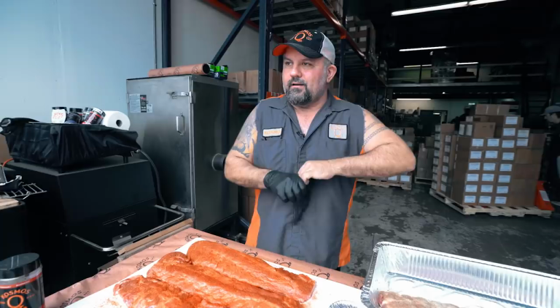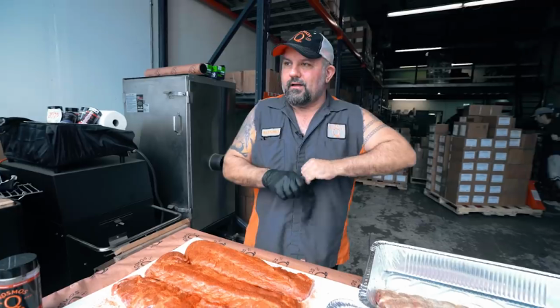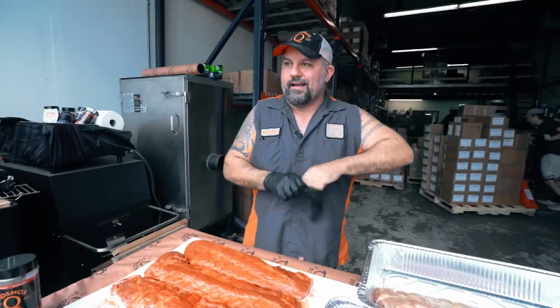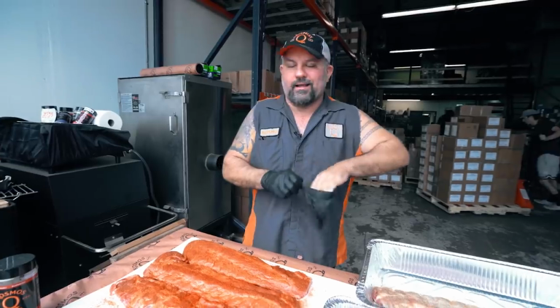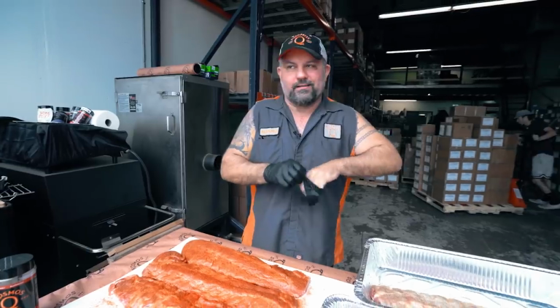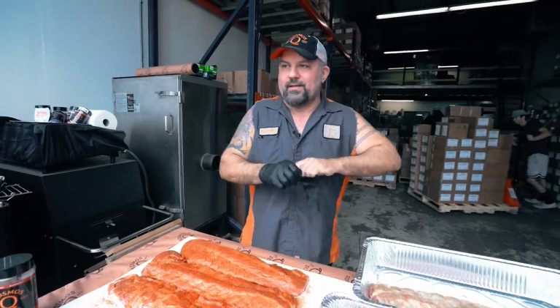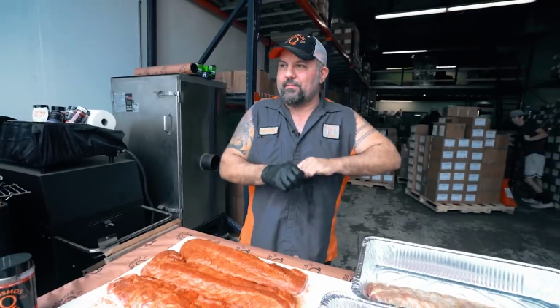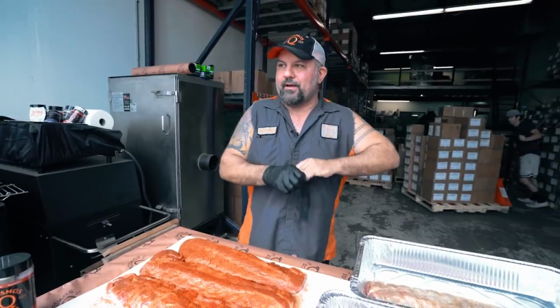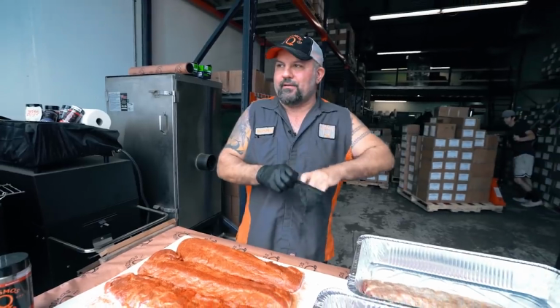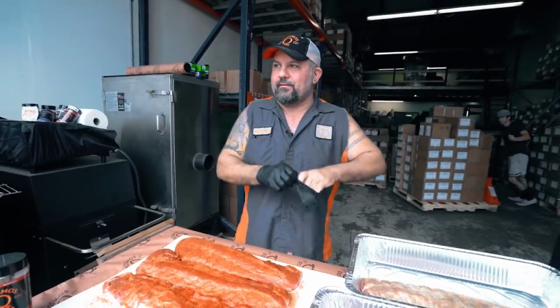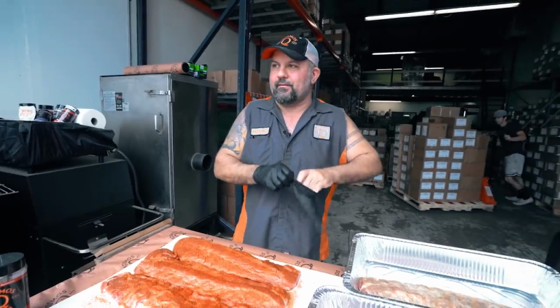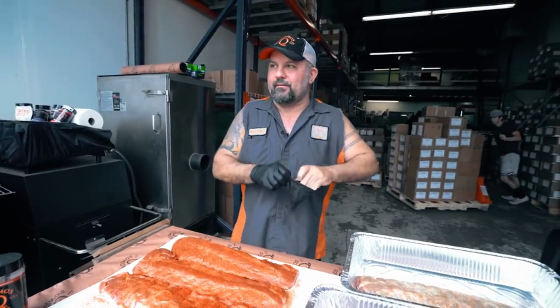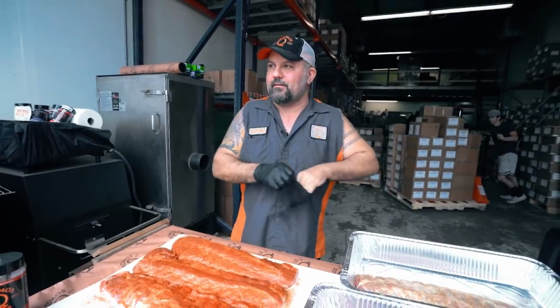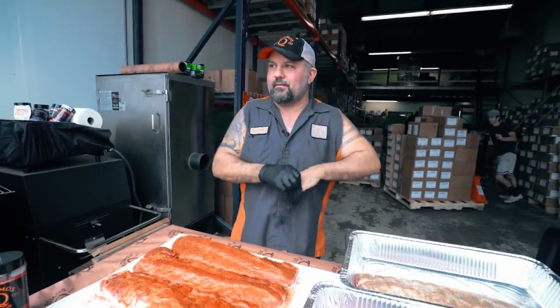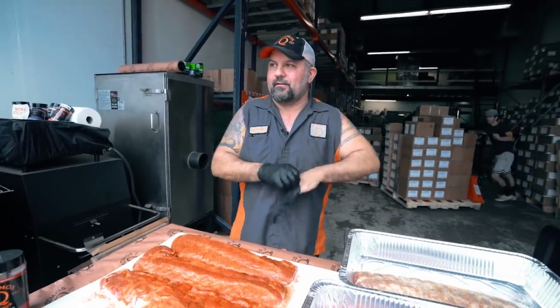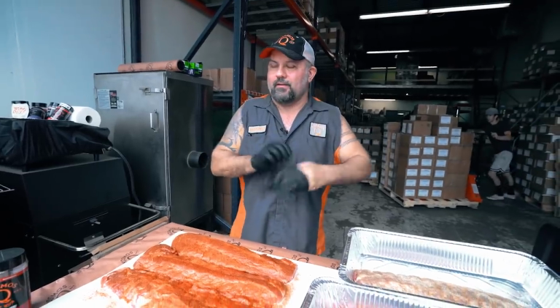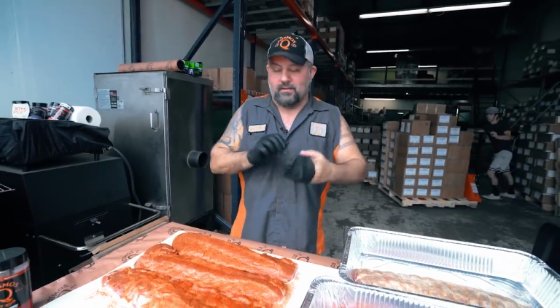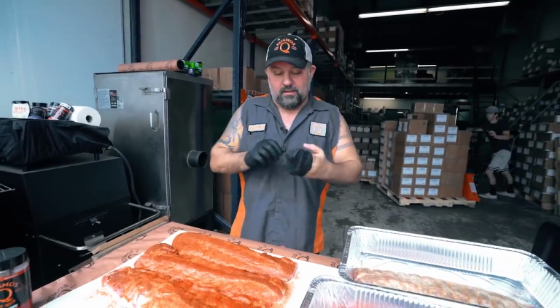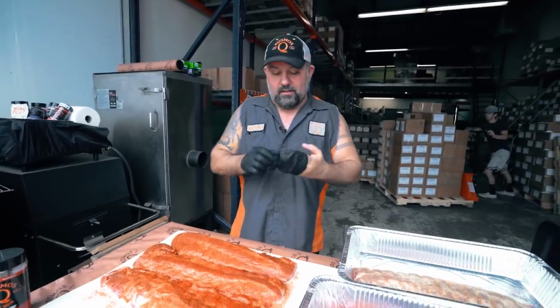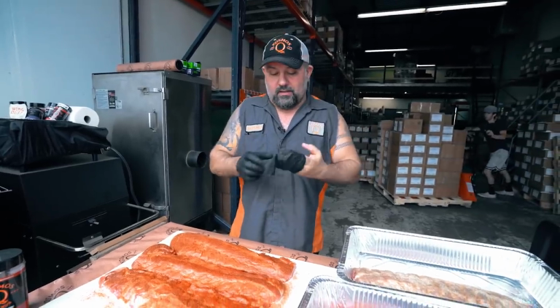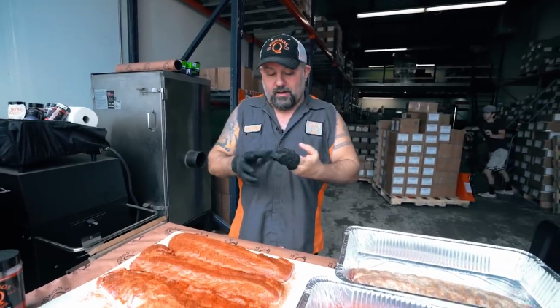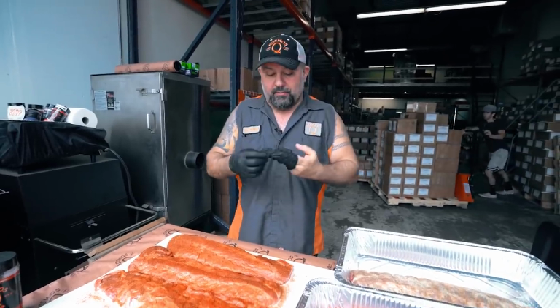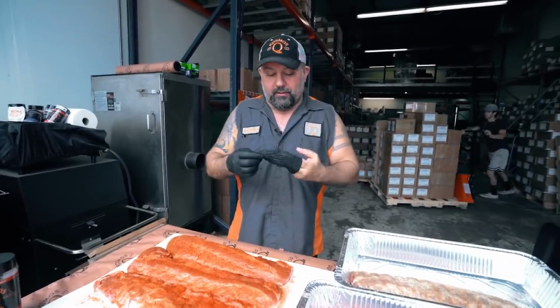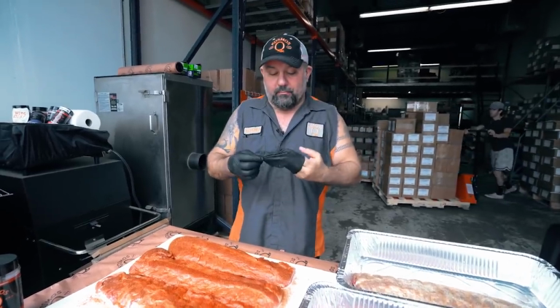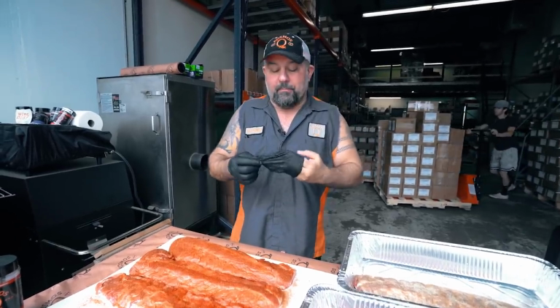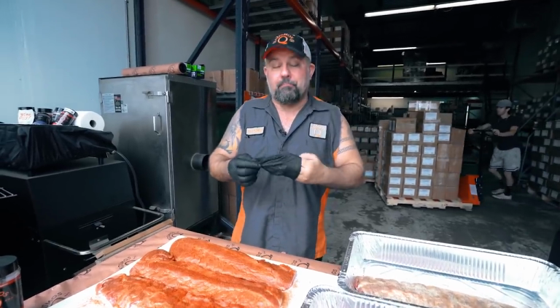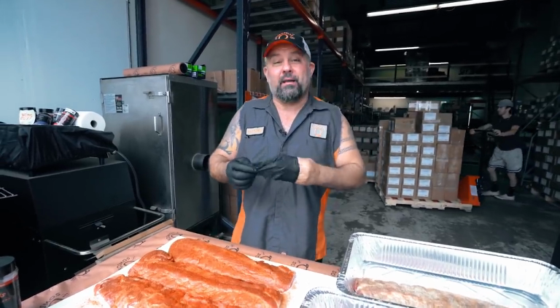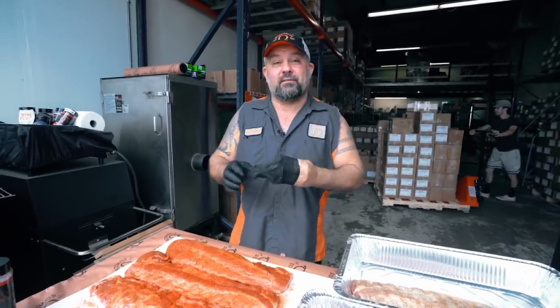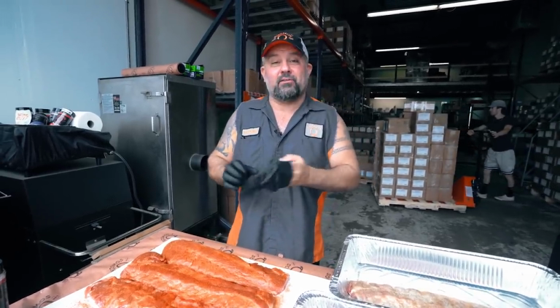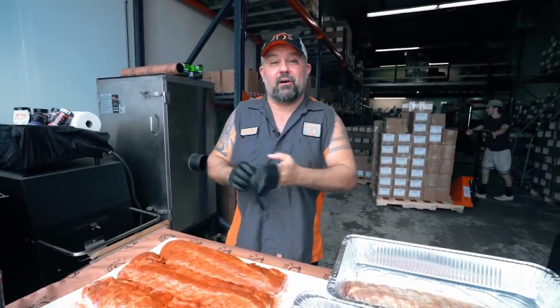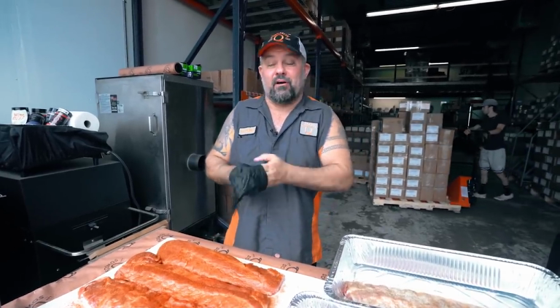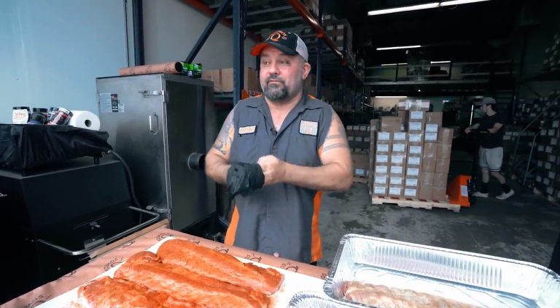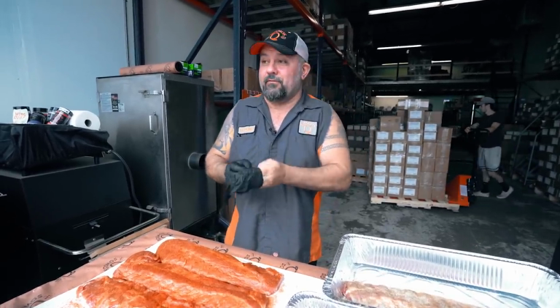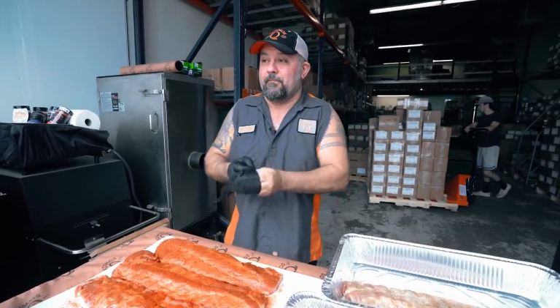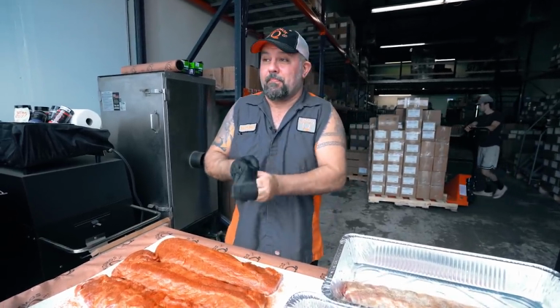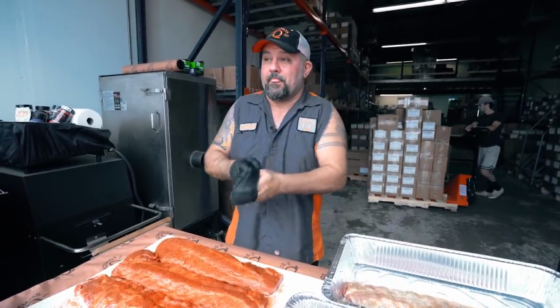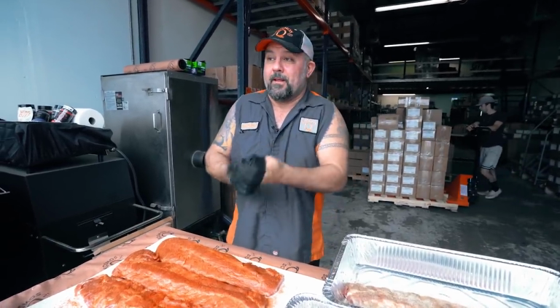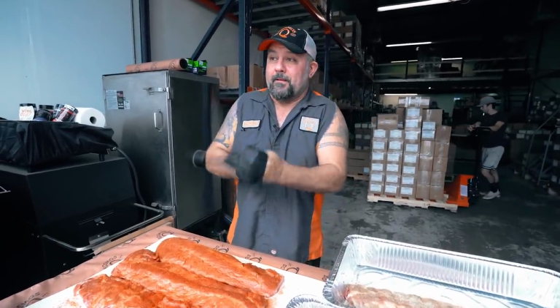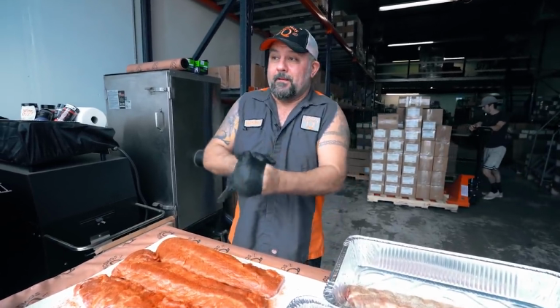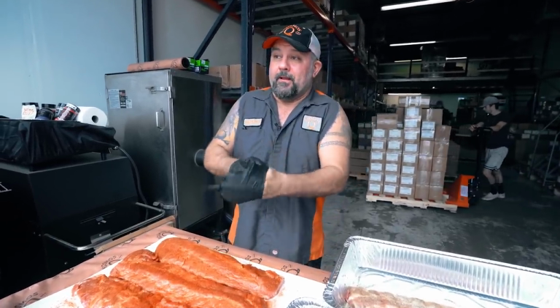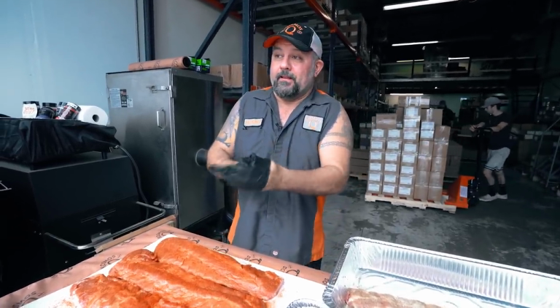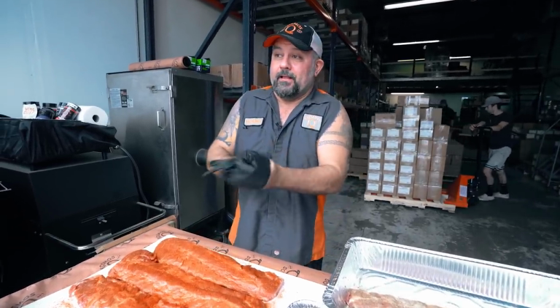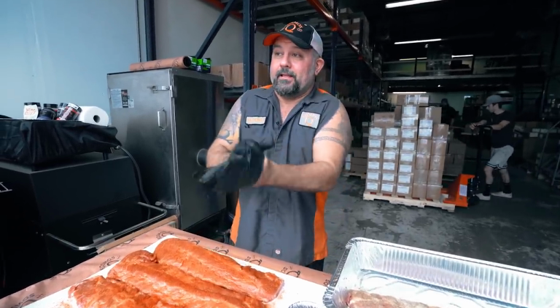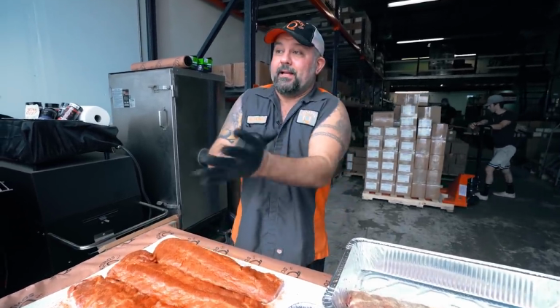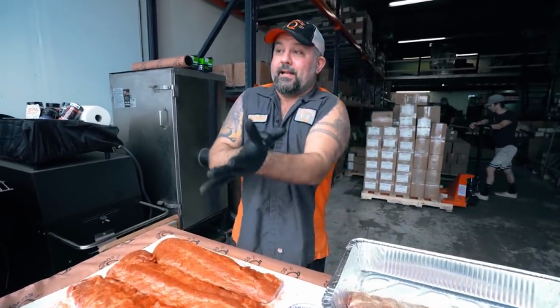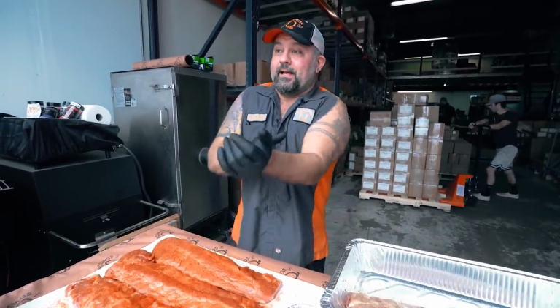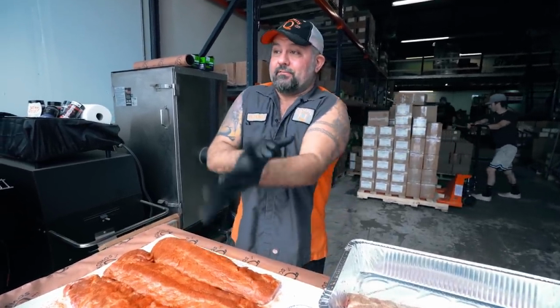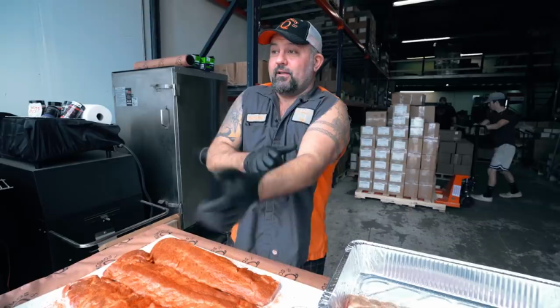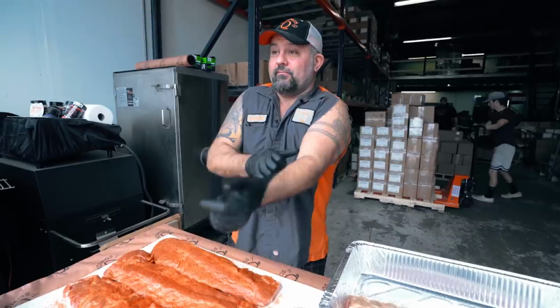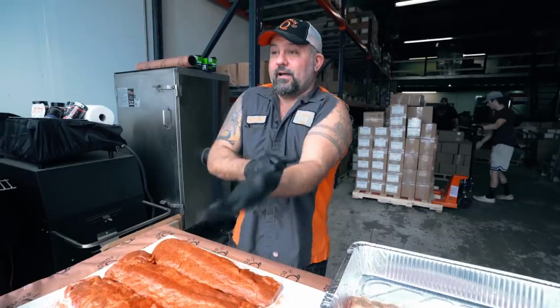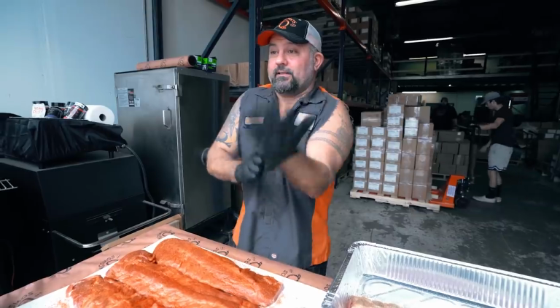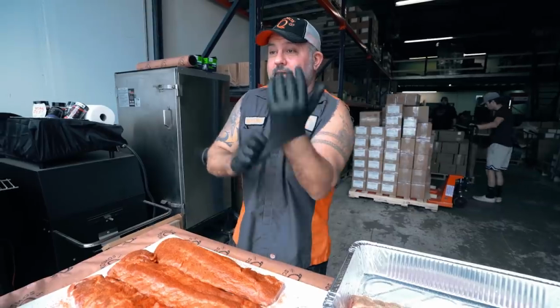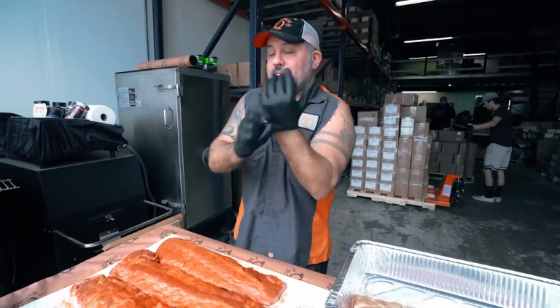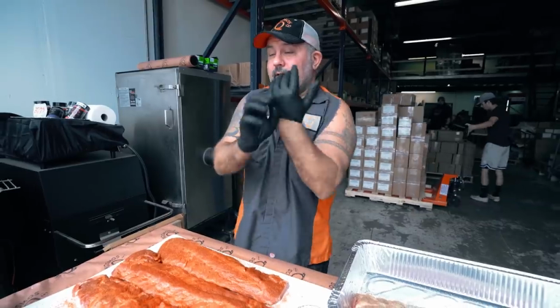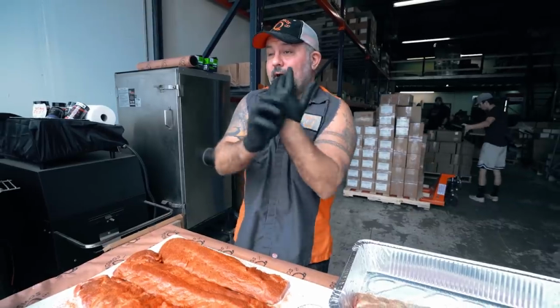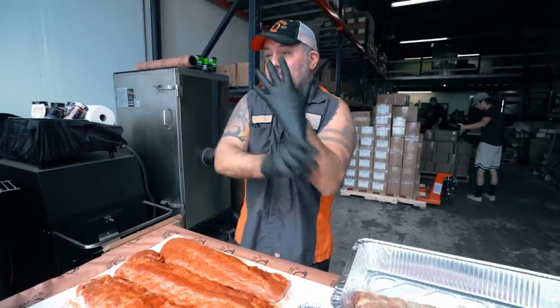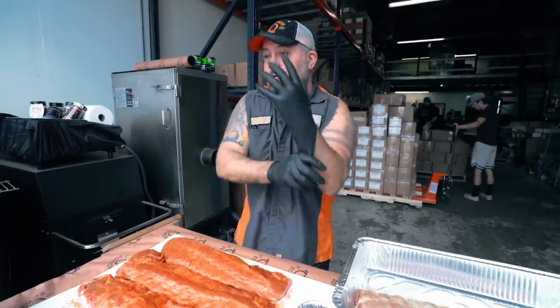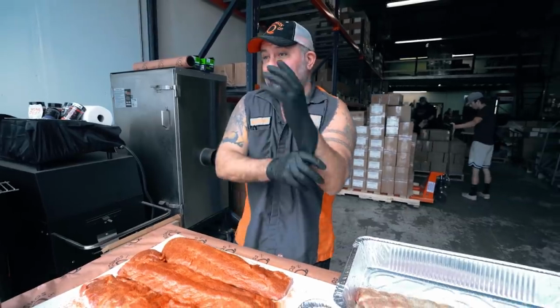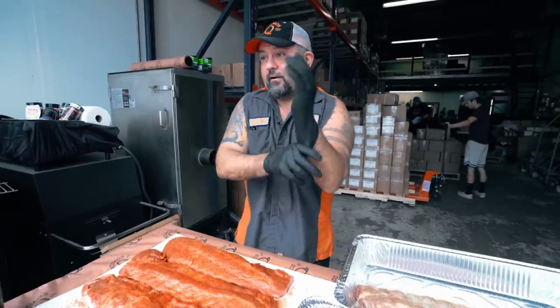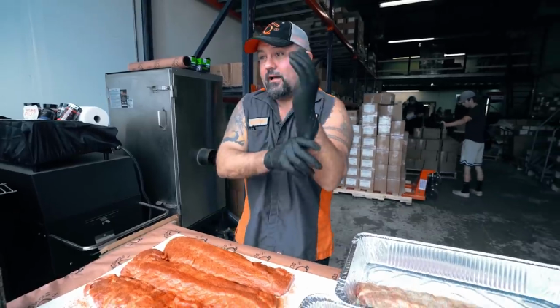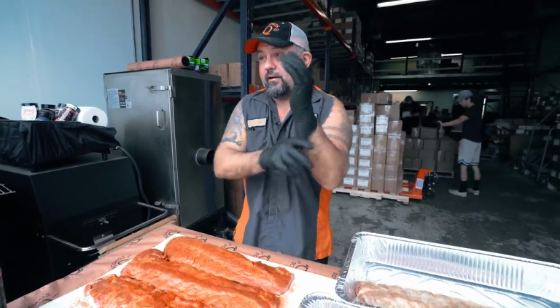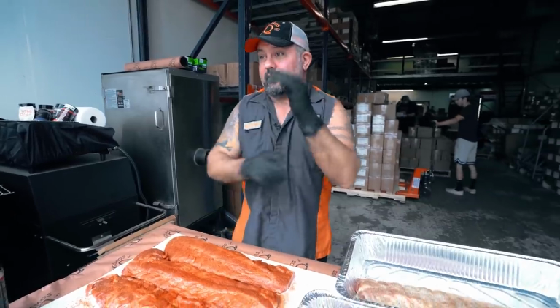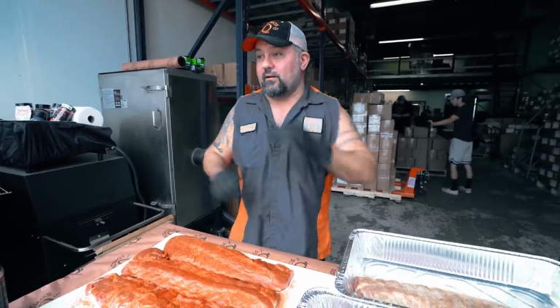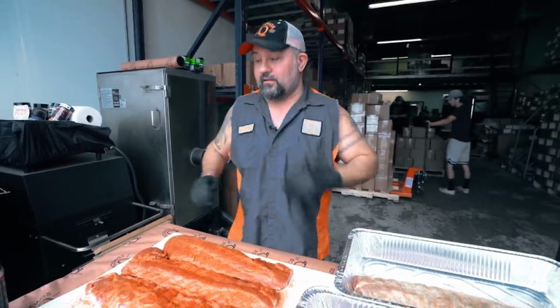I gotta tell you man, I'm a little bit pissed off that they didn't have stuff like this when I was learning how to cook.